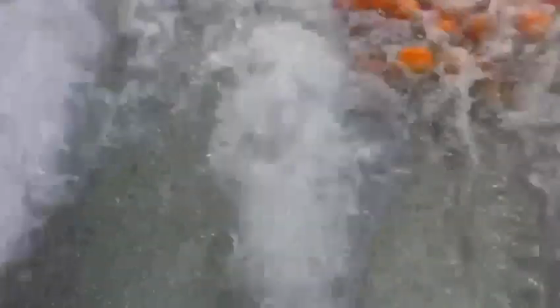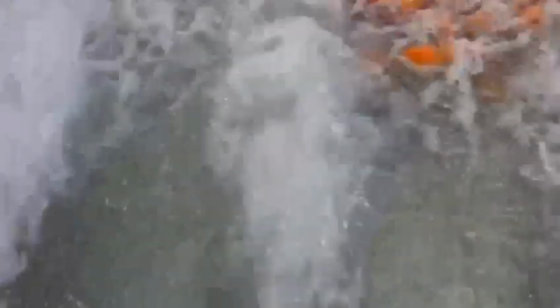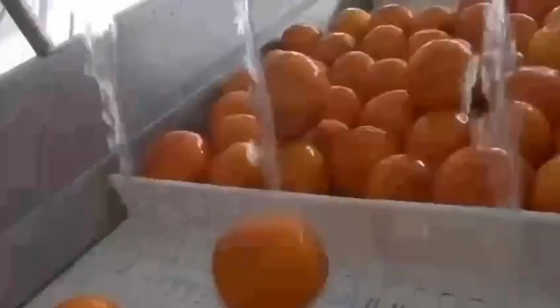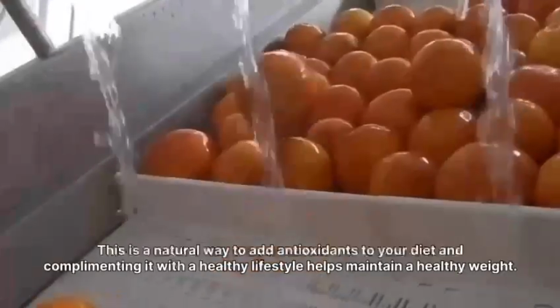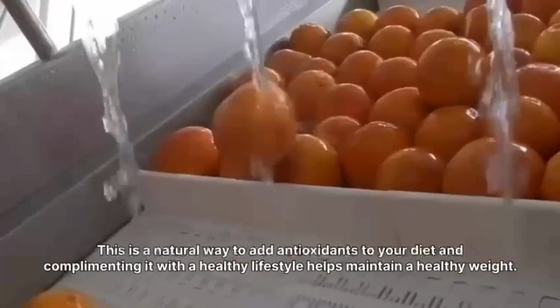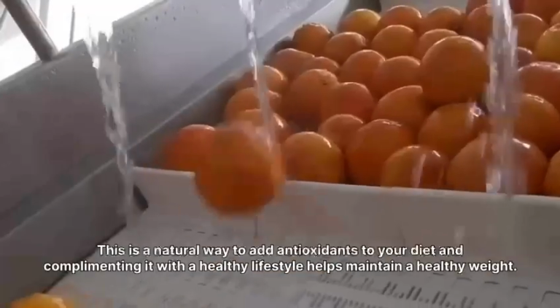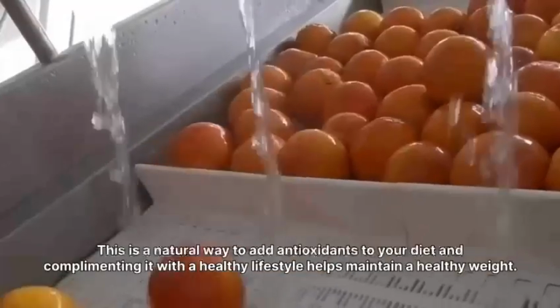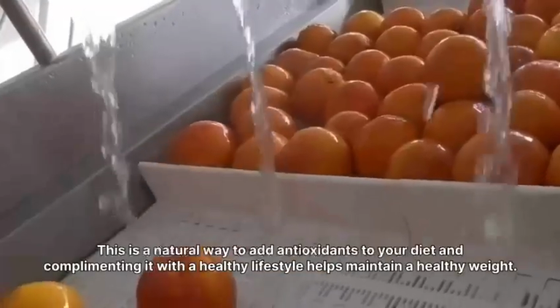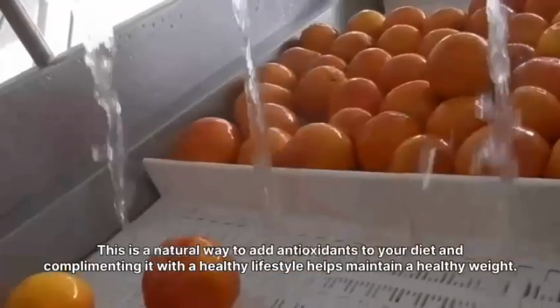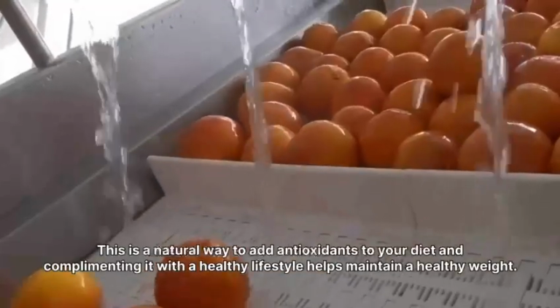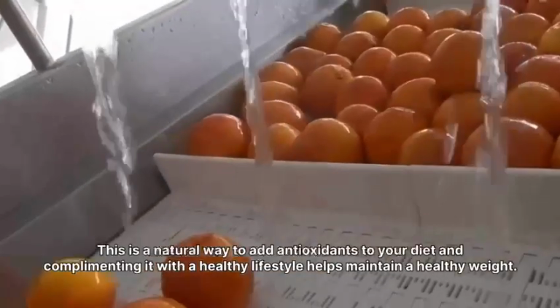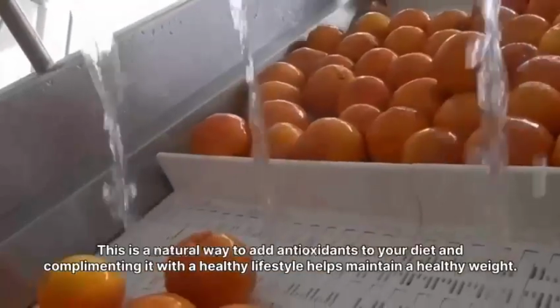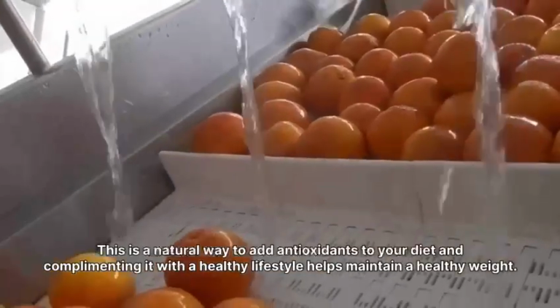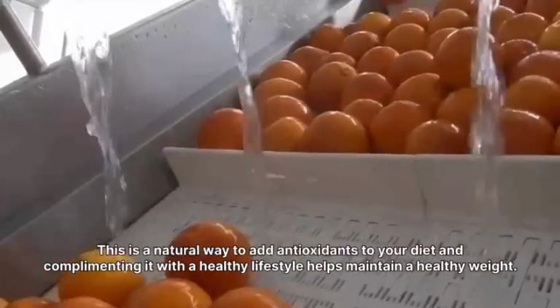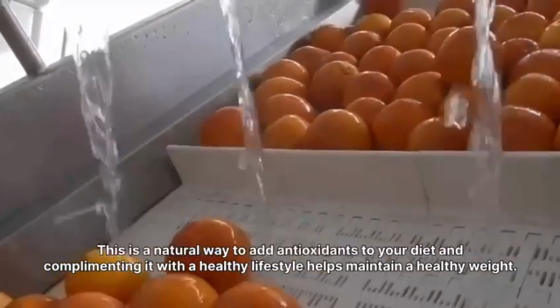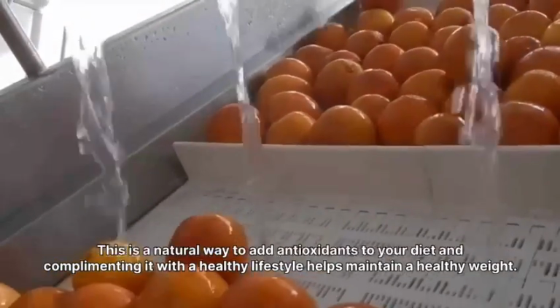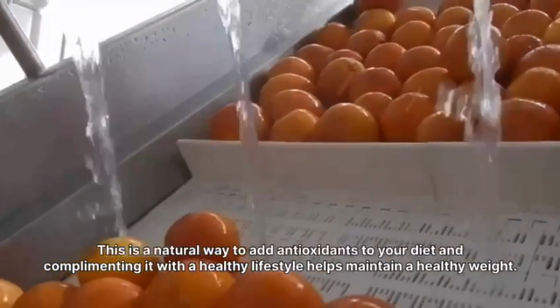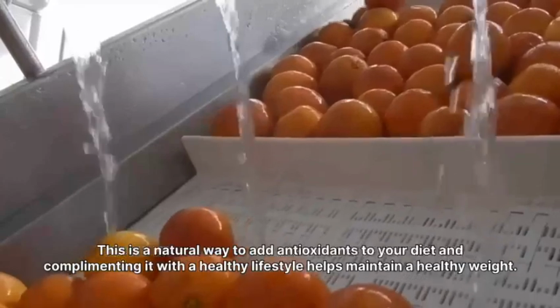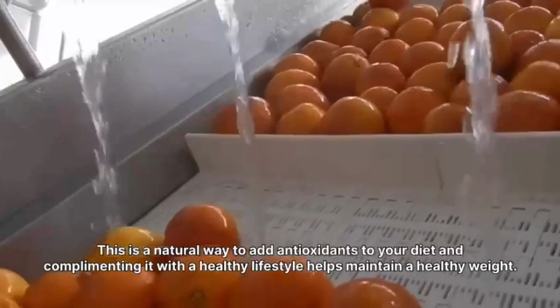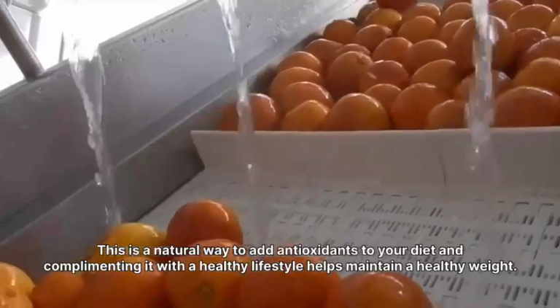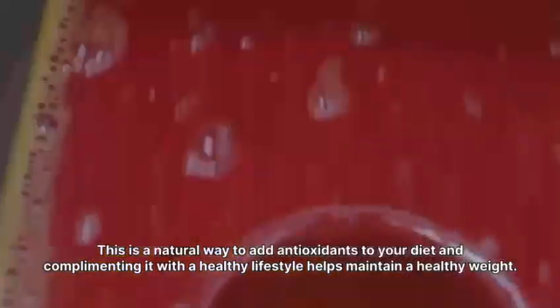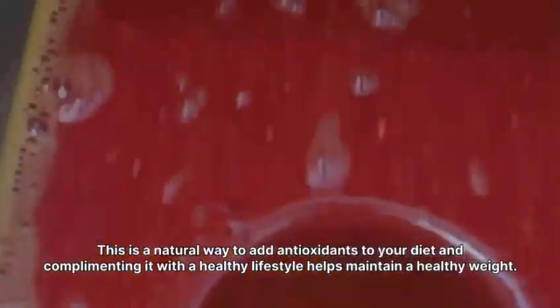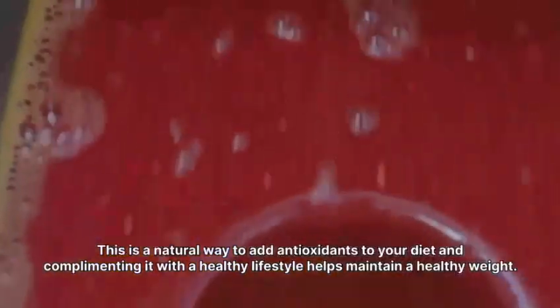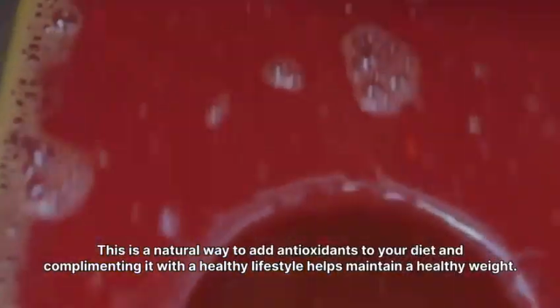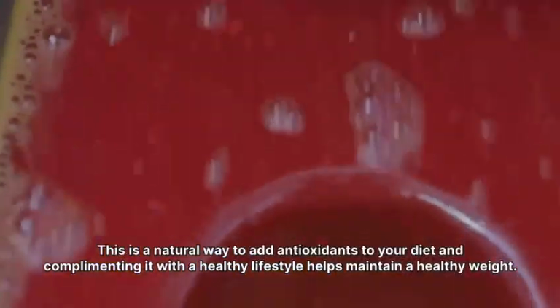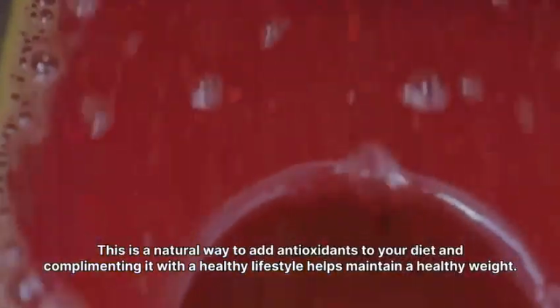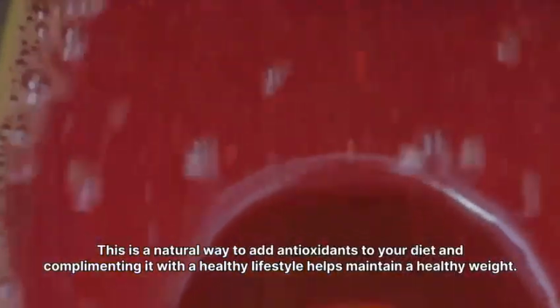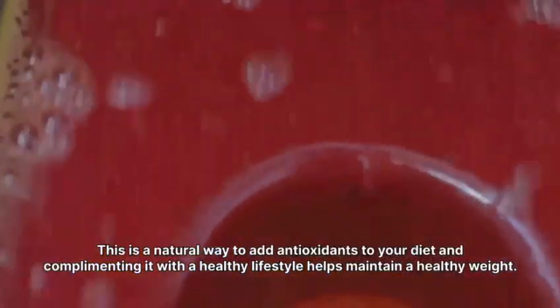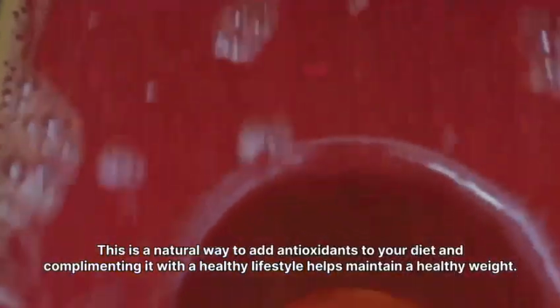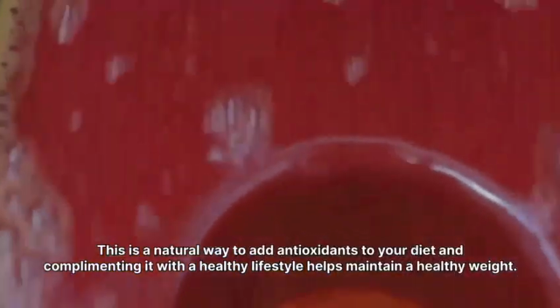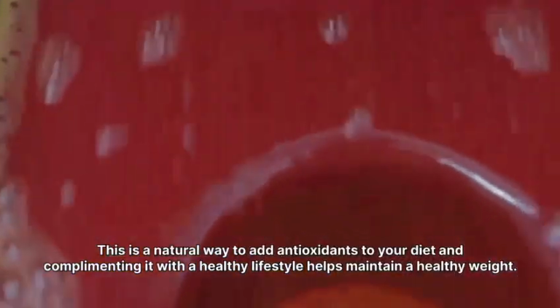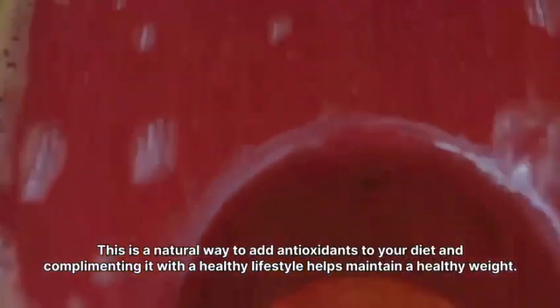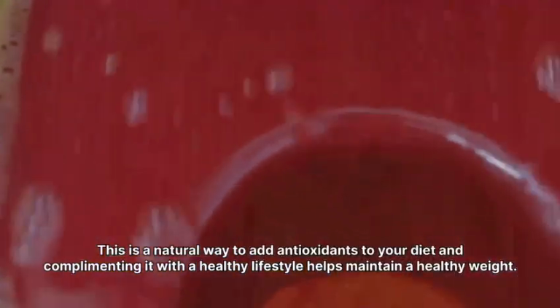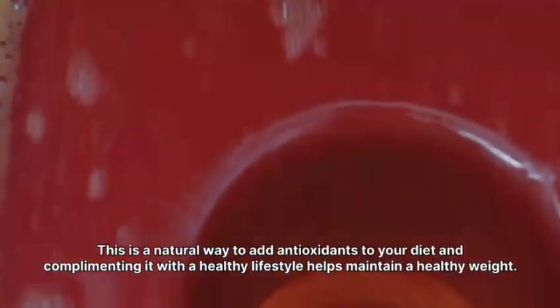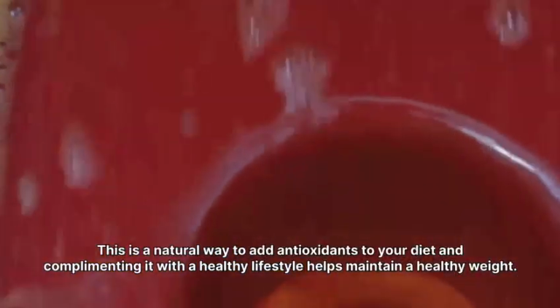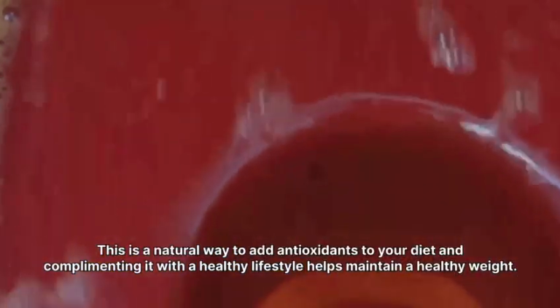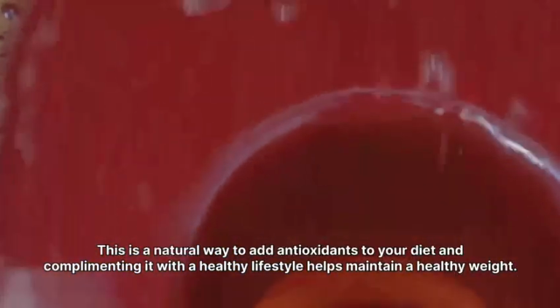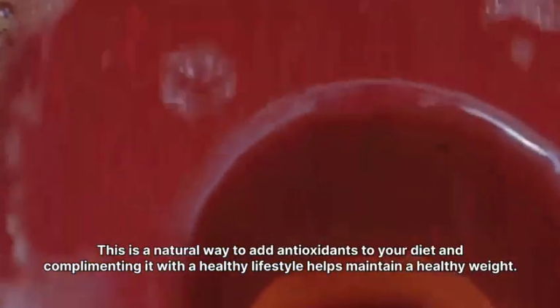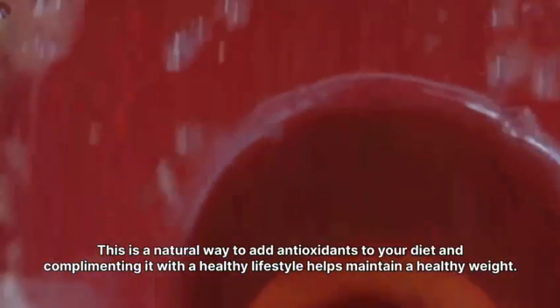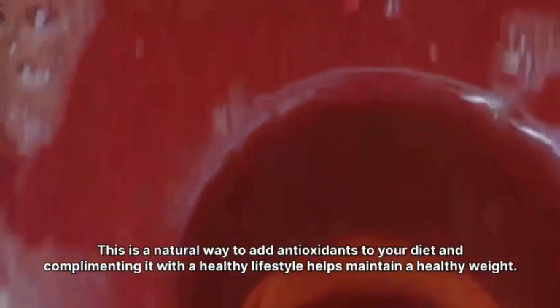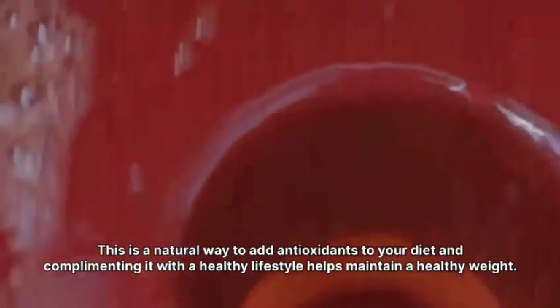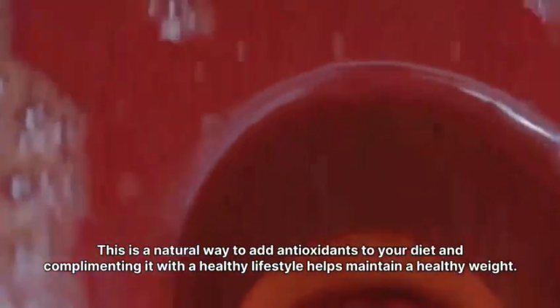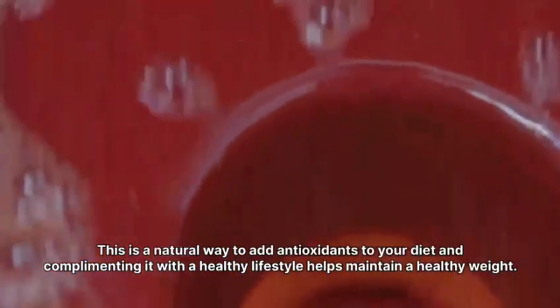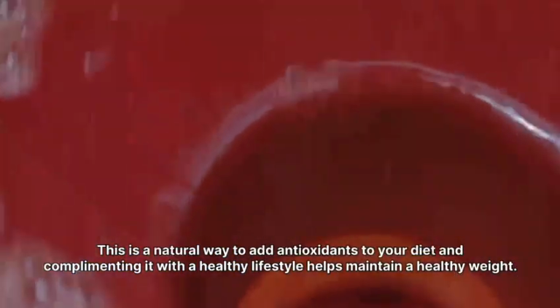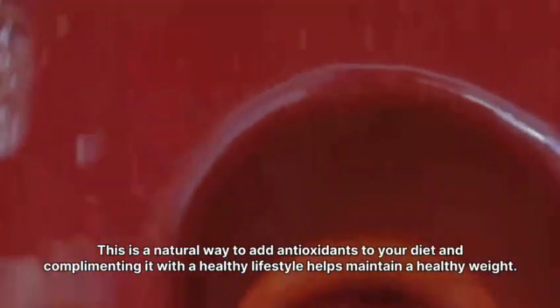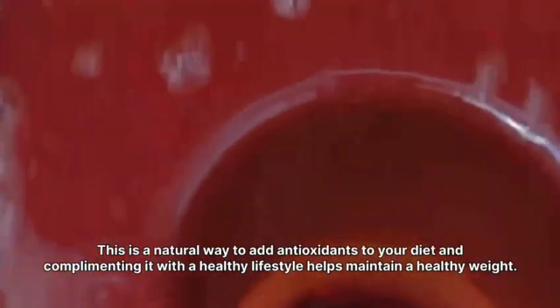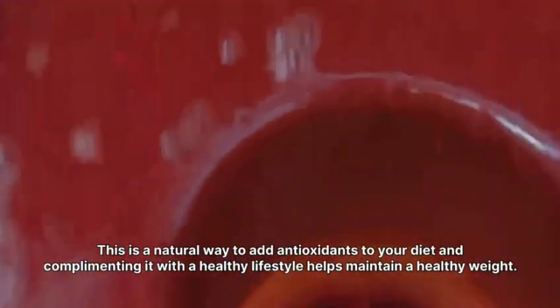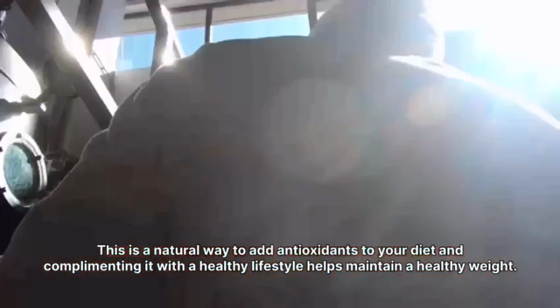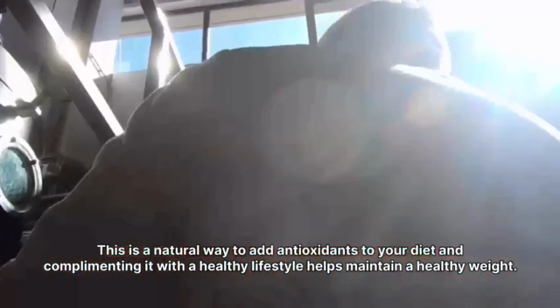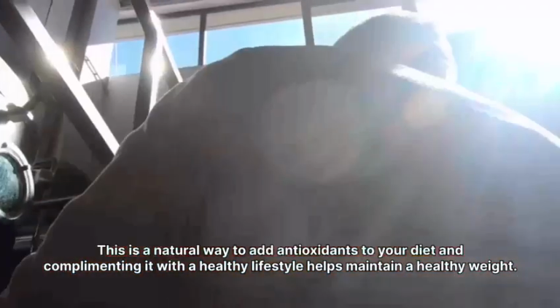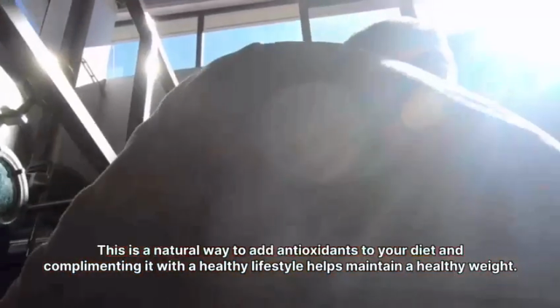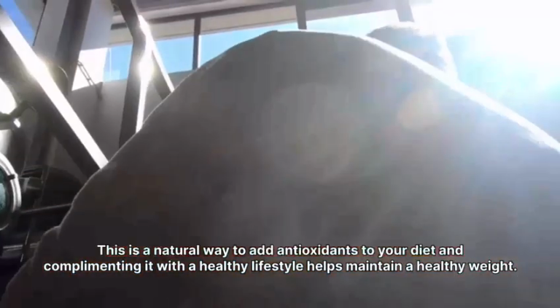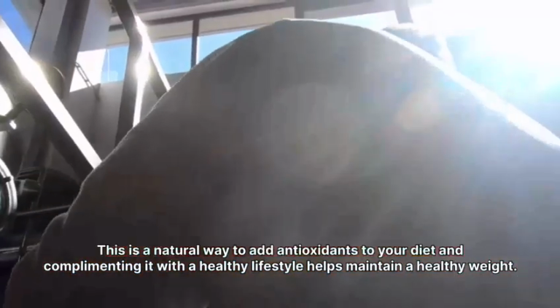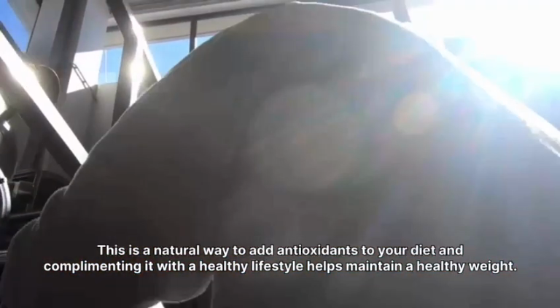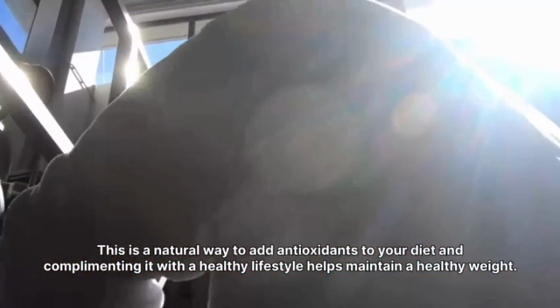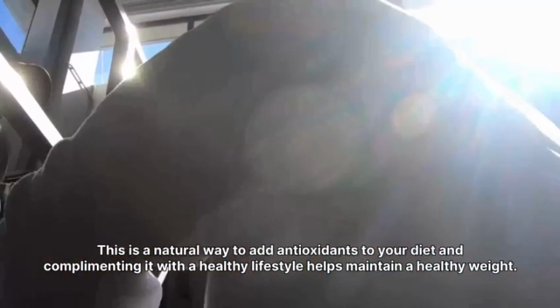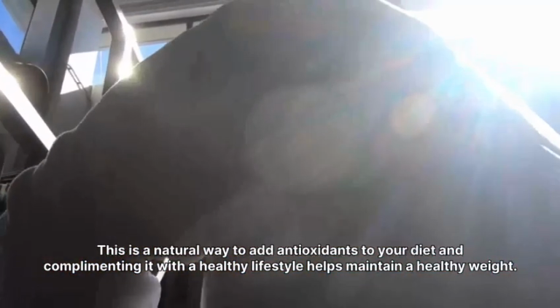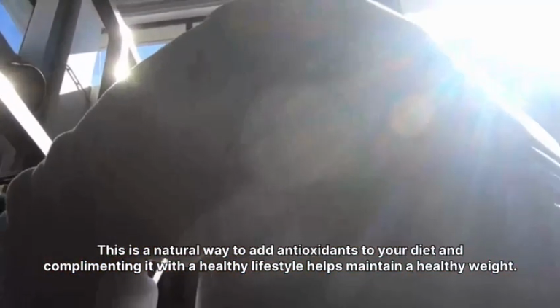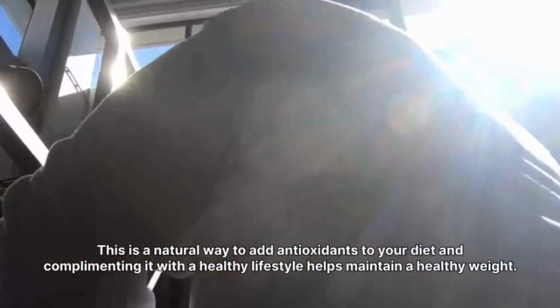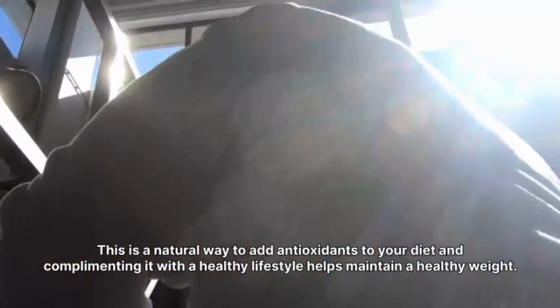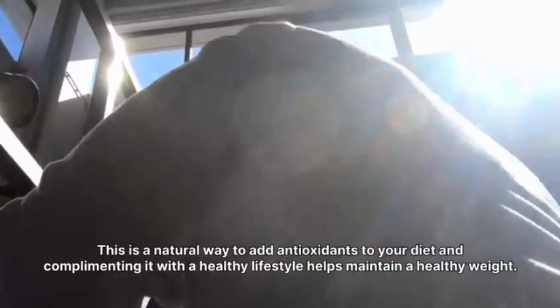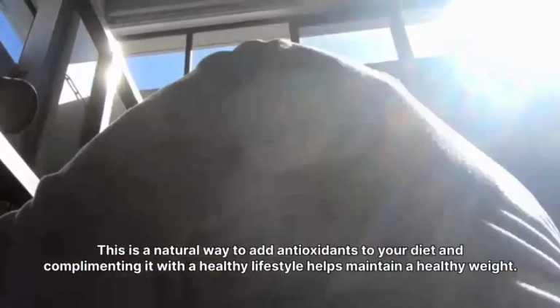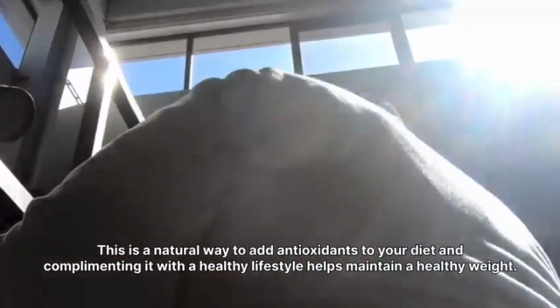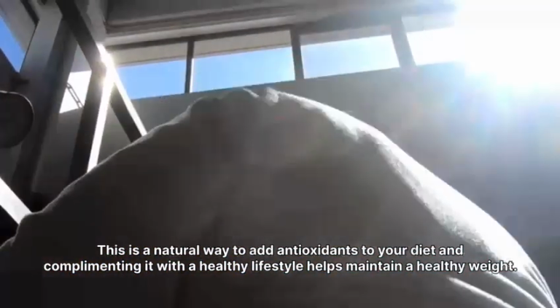This is a natural way to add antioxidants to your diet, and complementing it with a healthy lifestyle helps maintain a healthy weight.